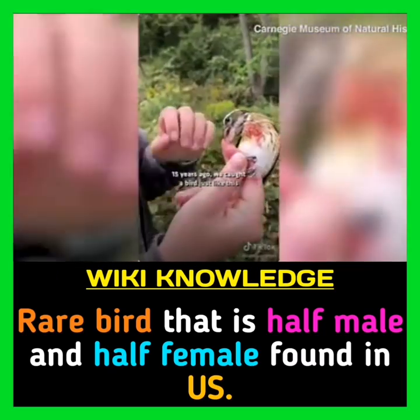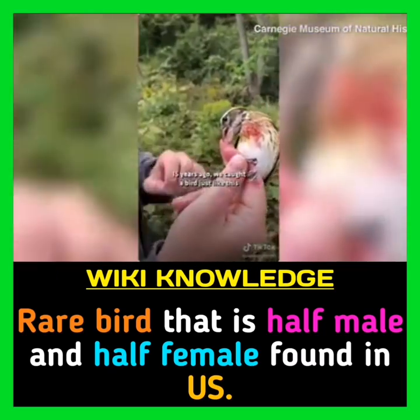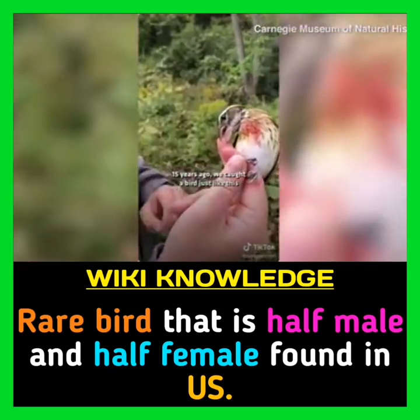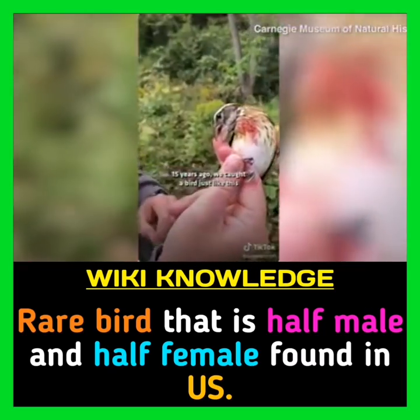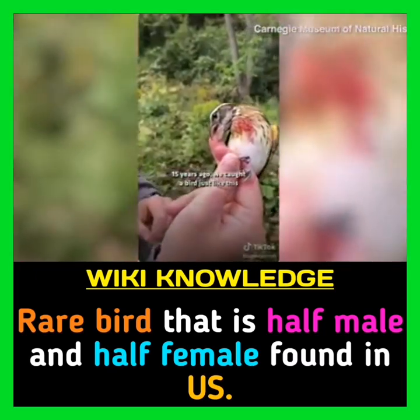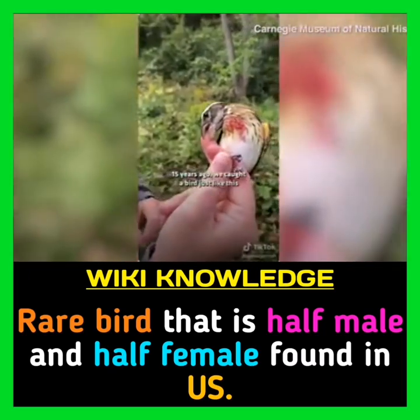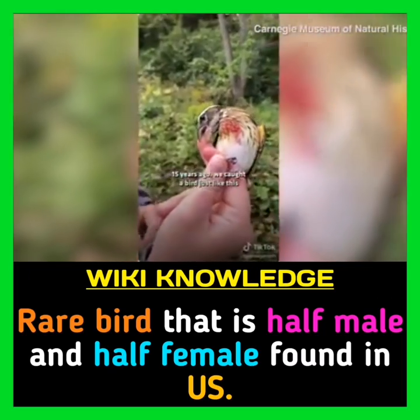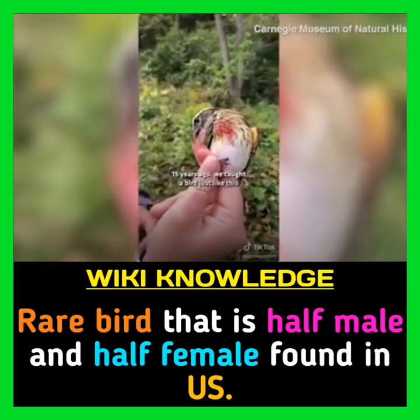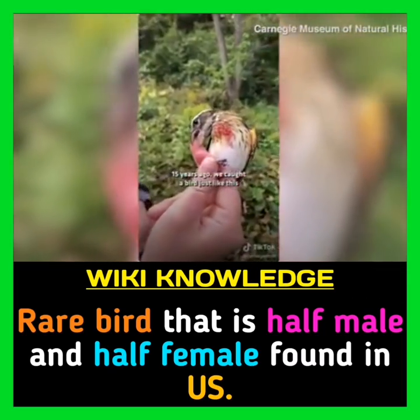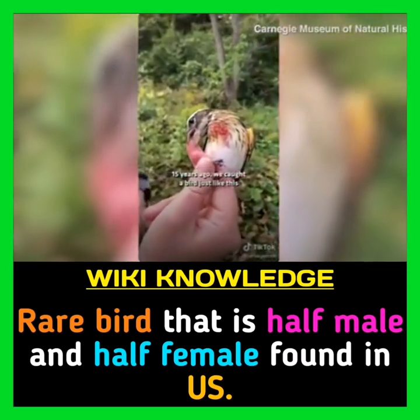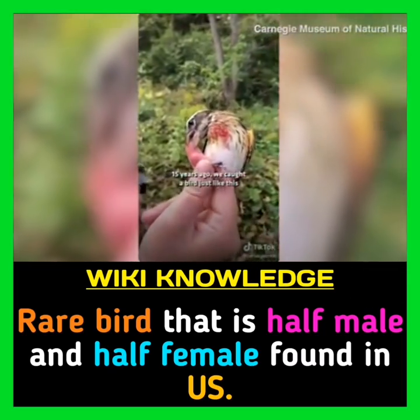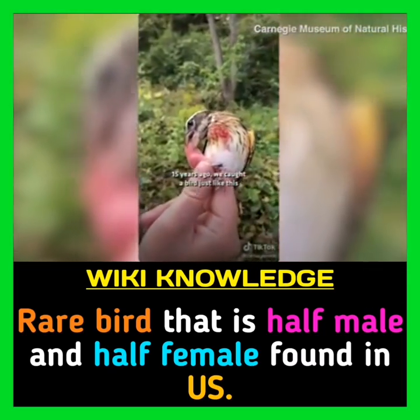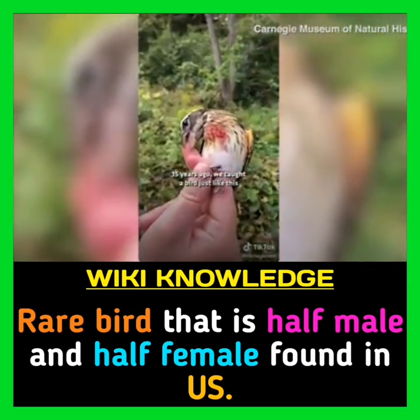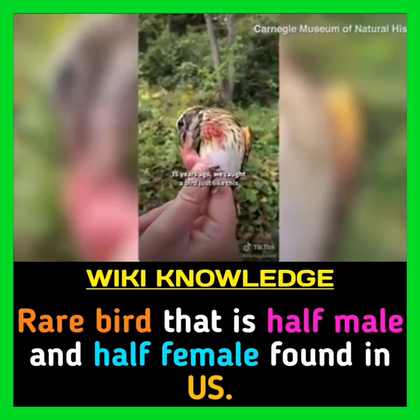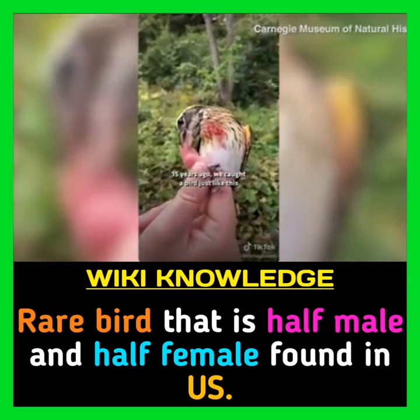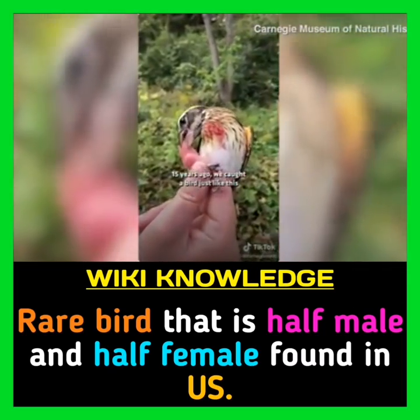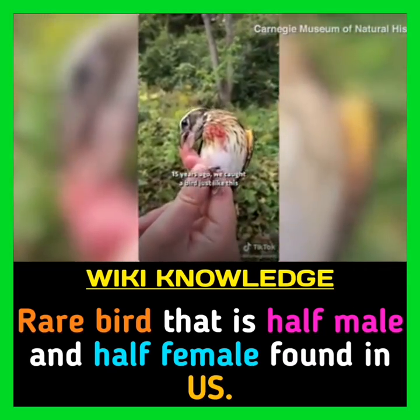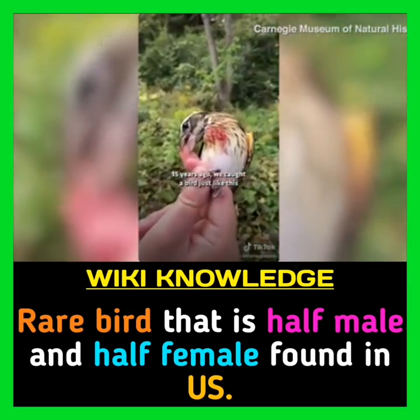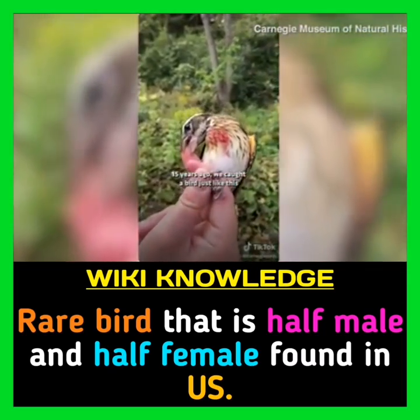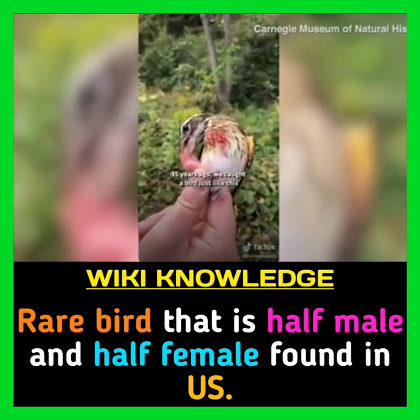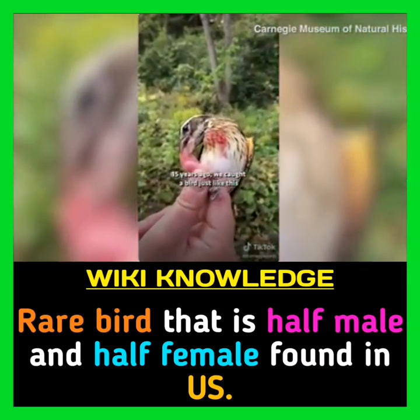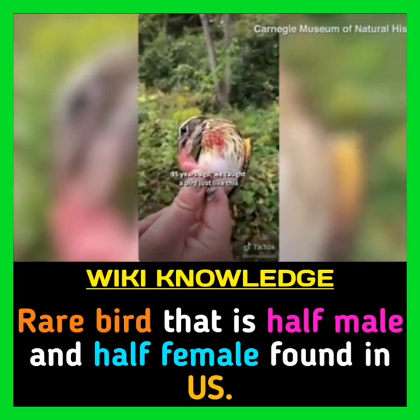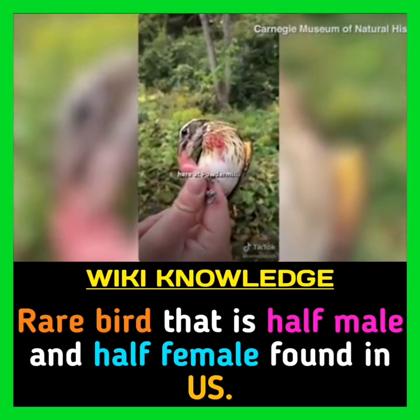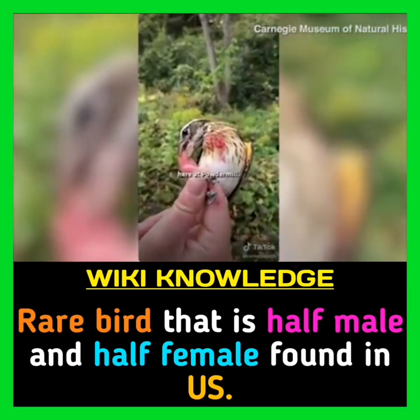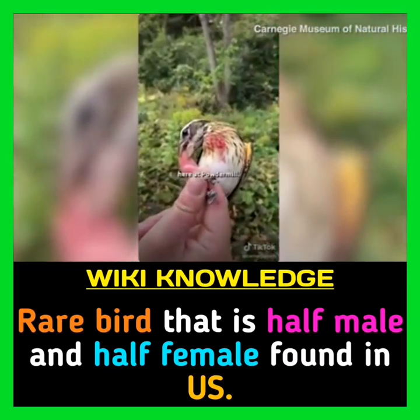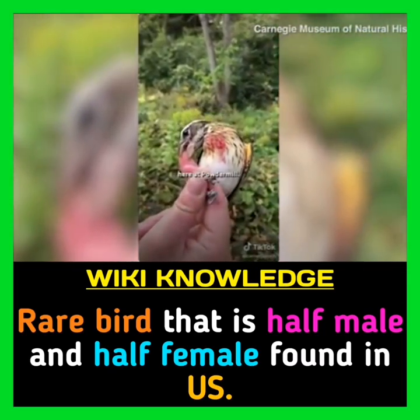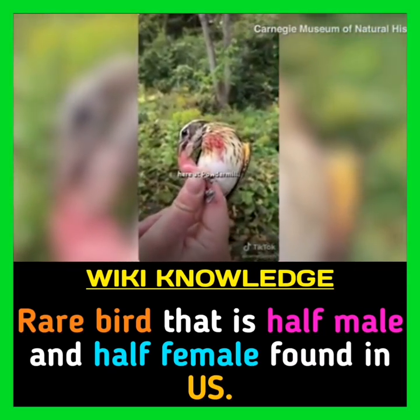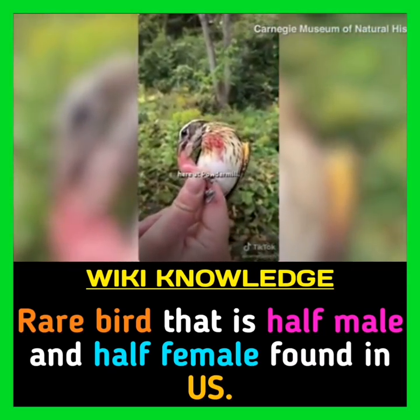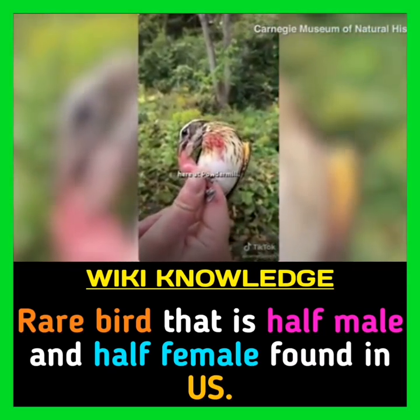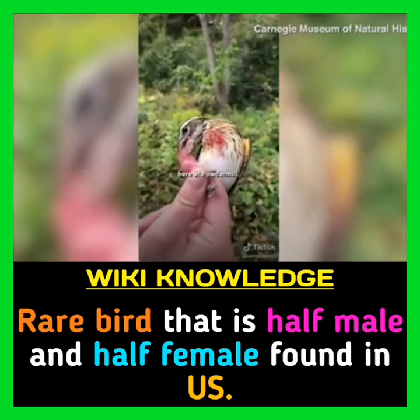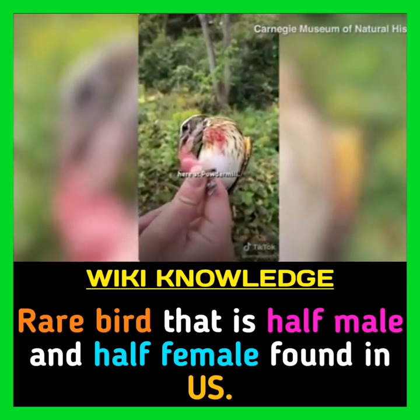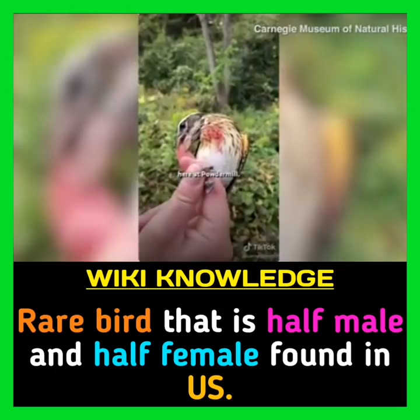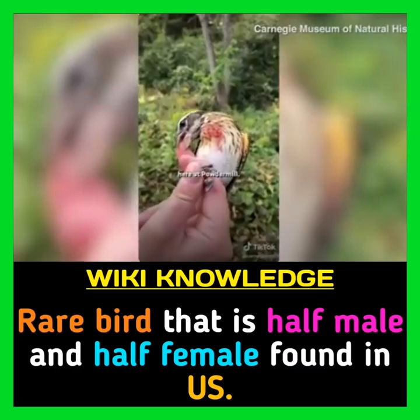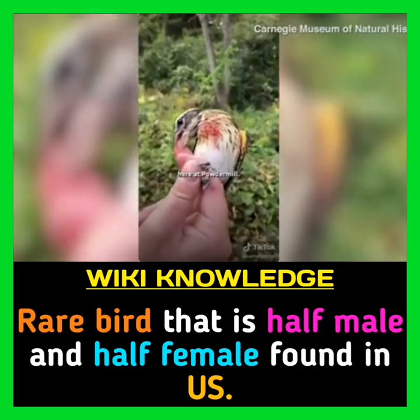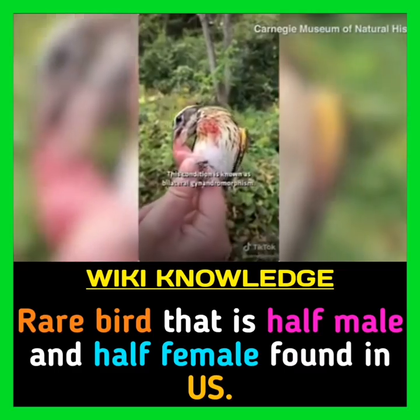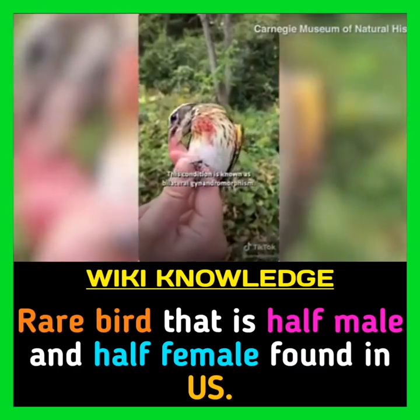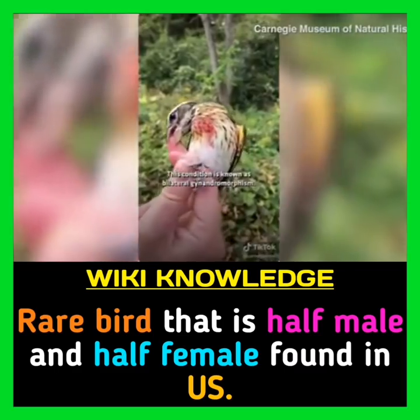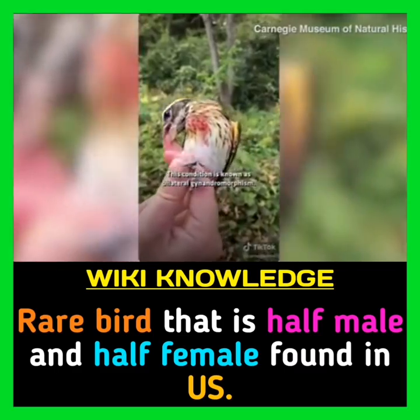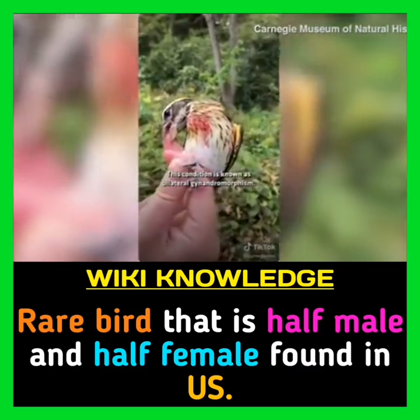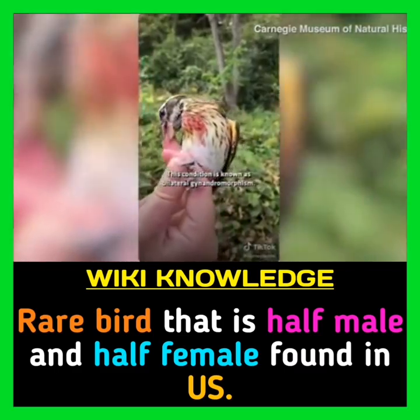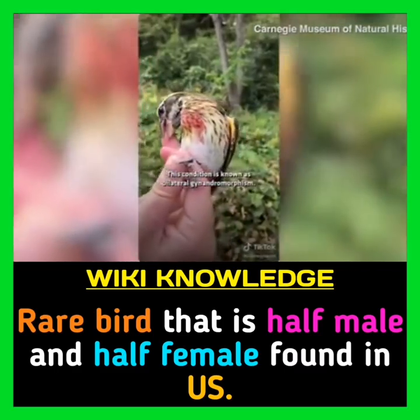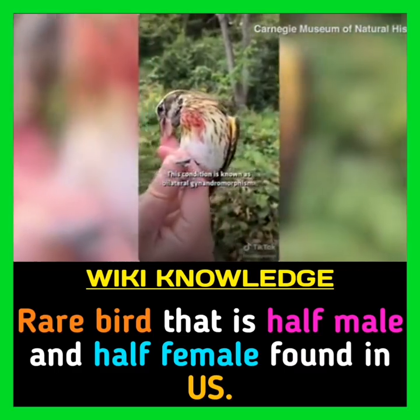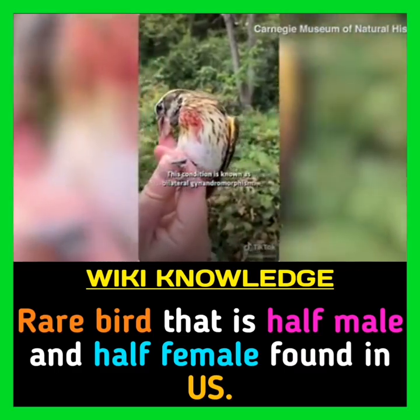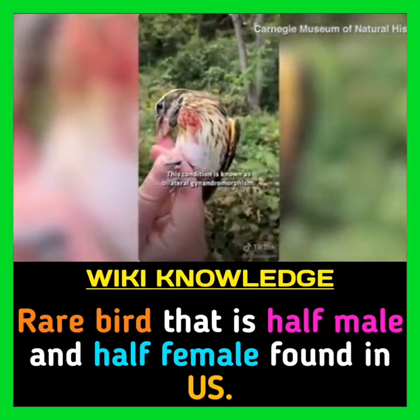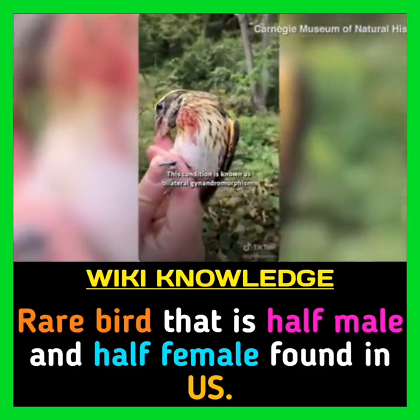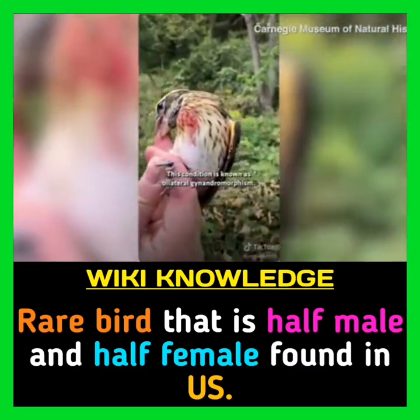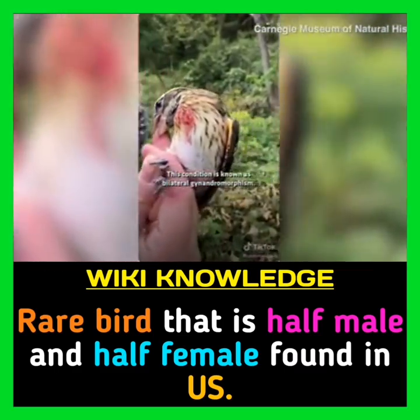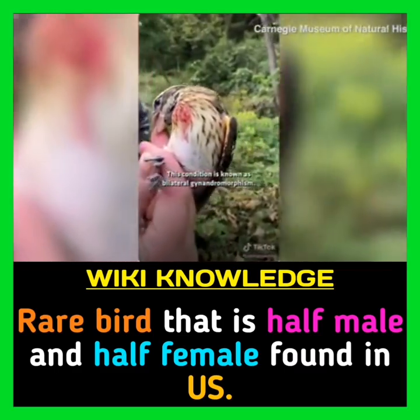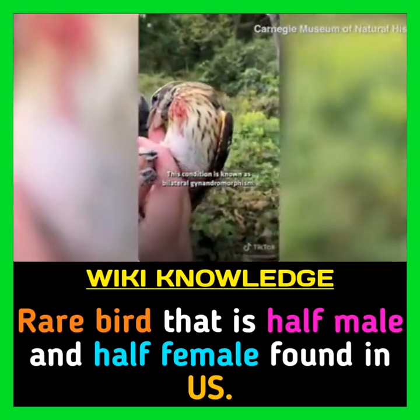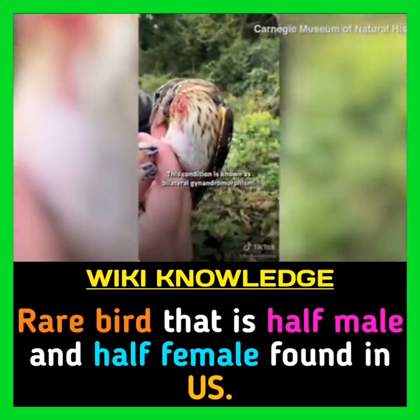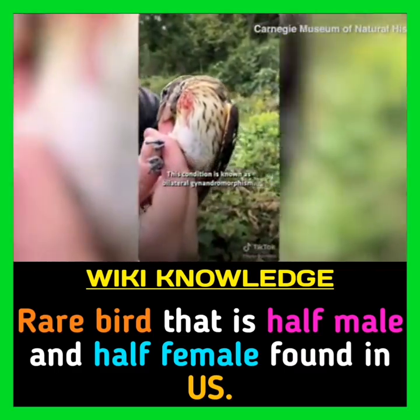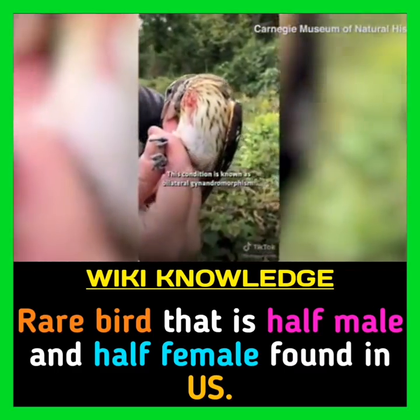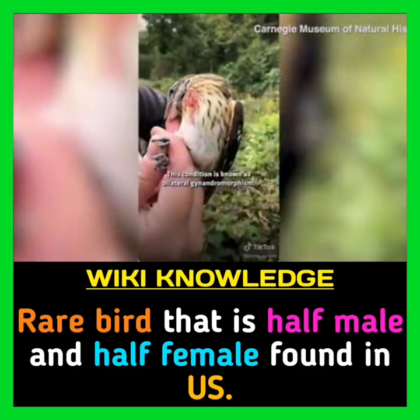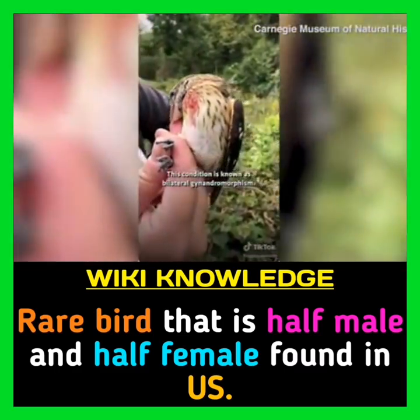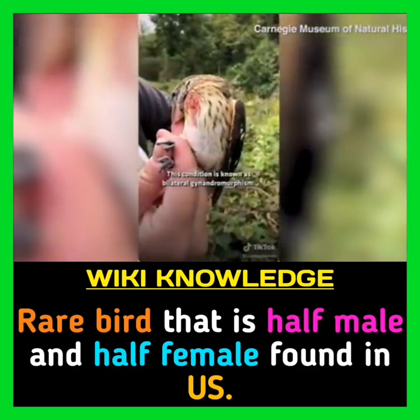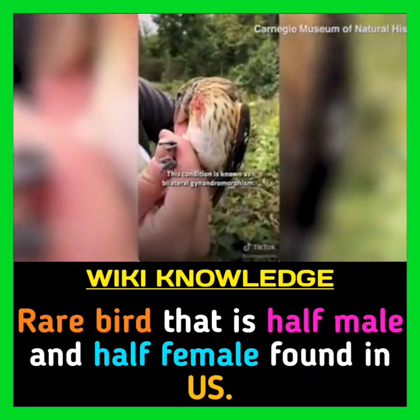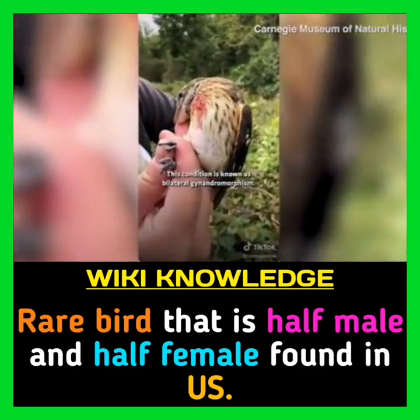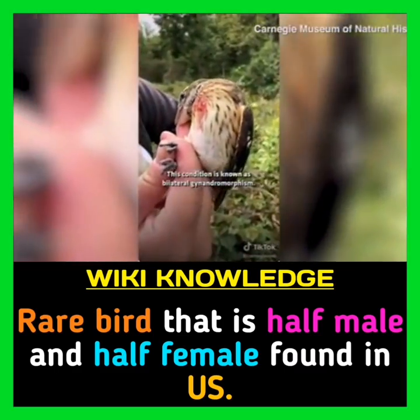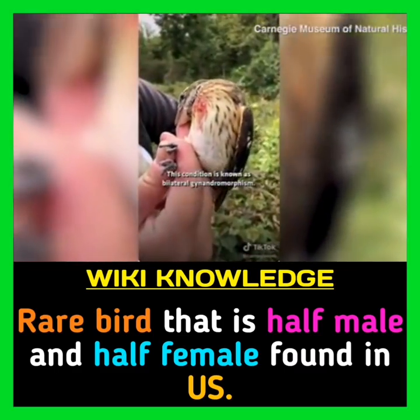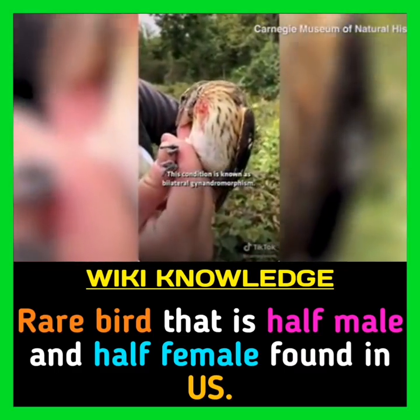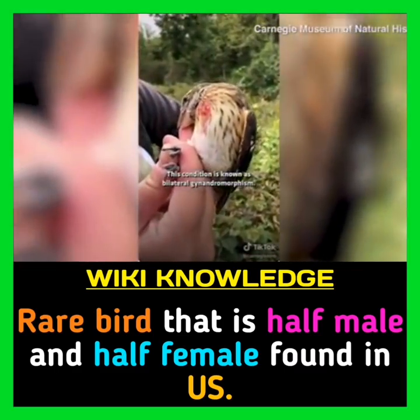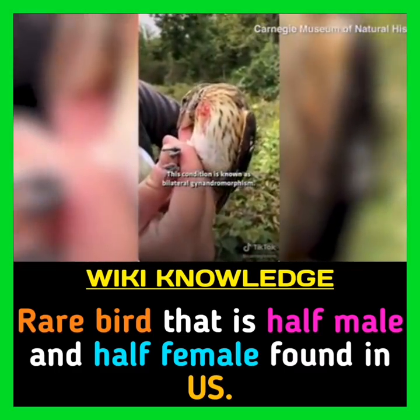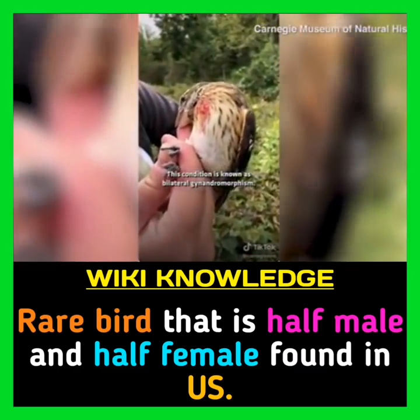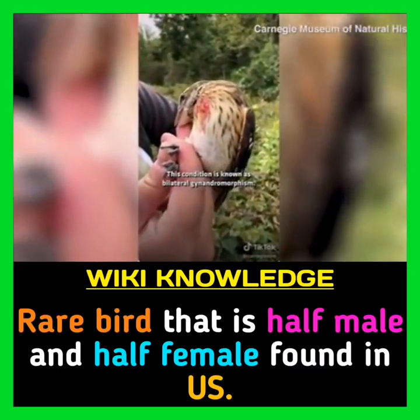Fifteen years ago, we caught a bird just like this here at Powdermill. This condition is known as bilateral gynandromorphism.